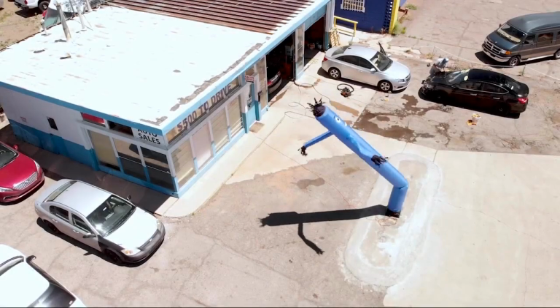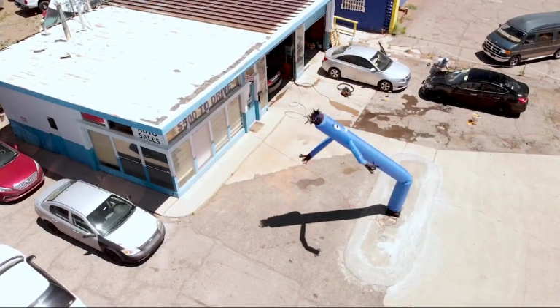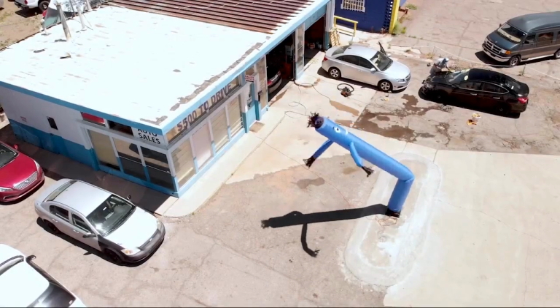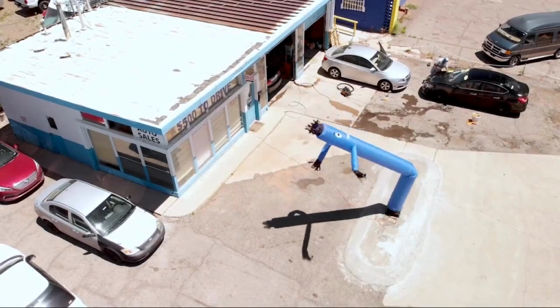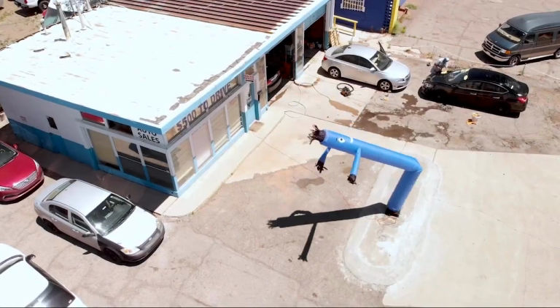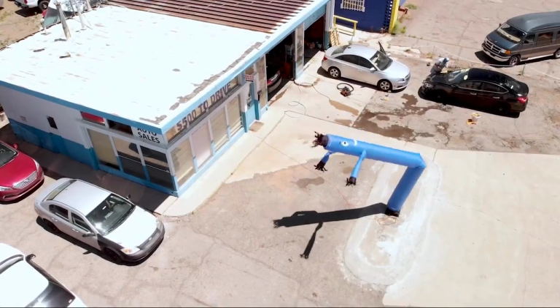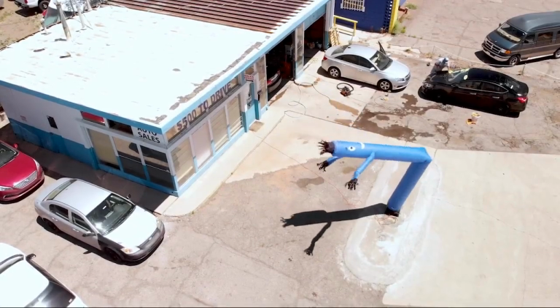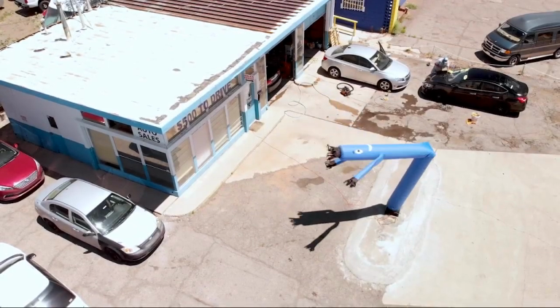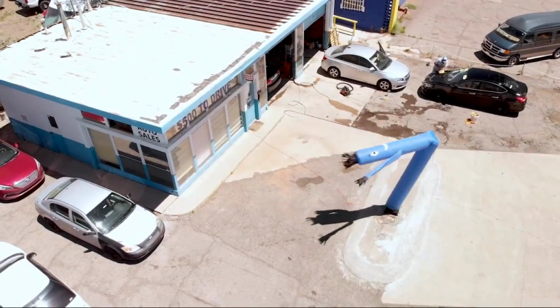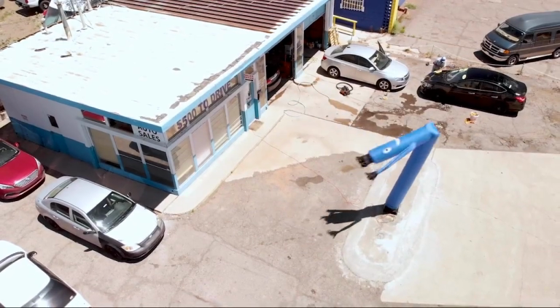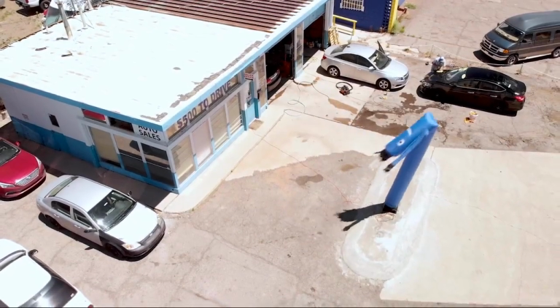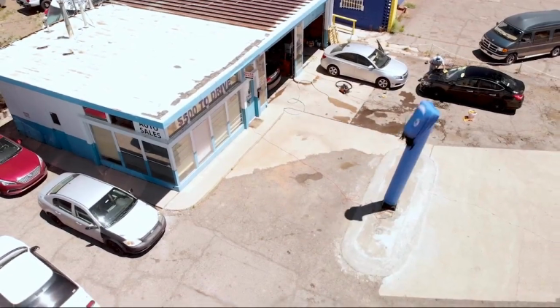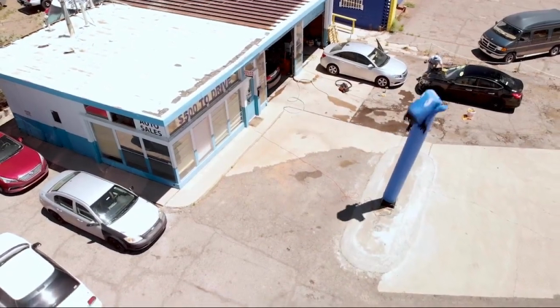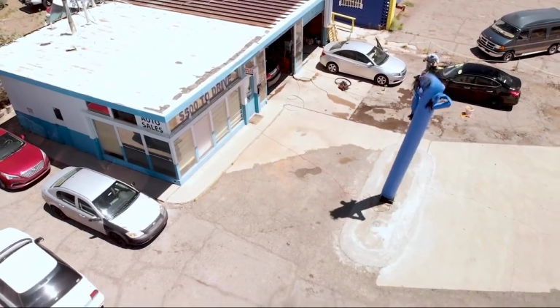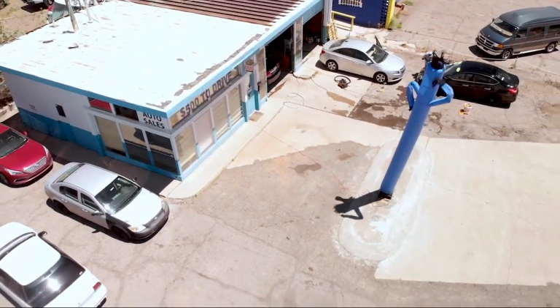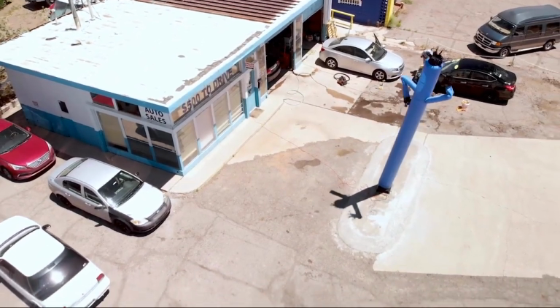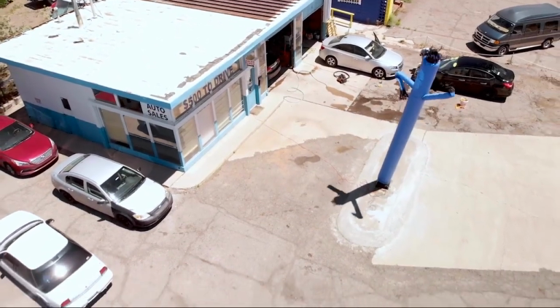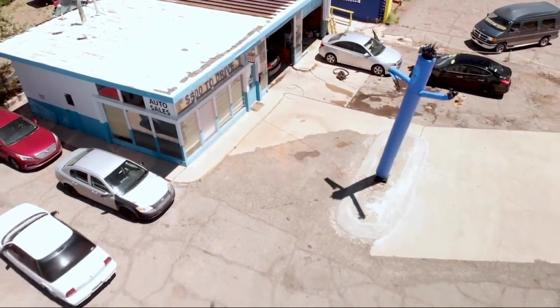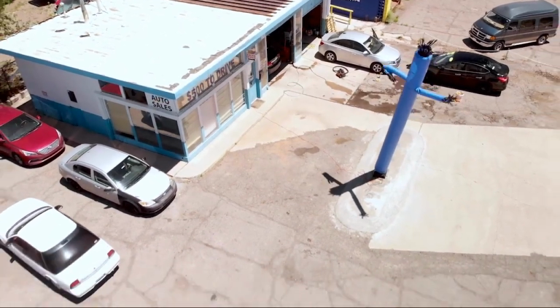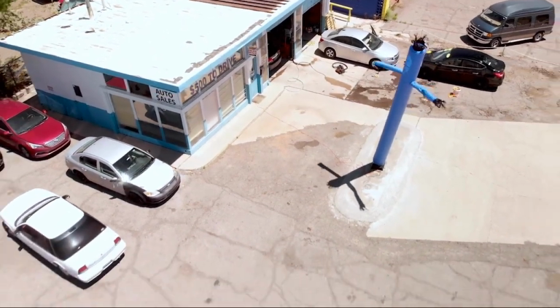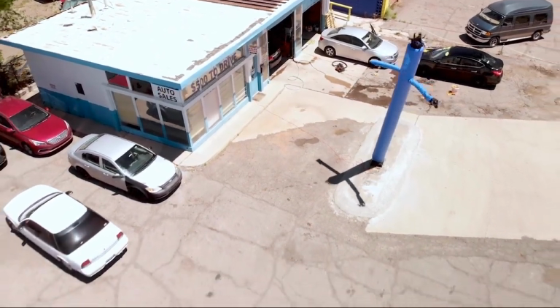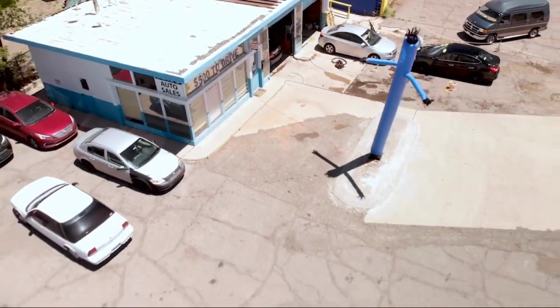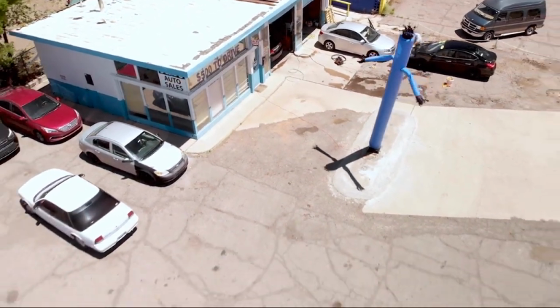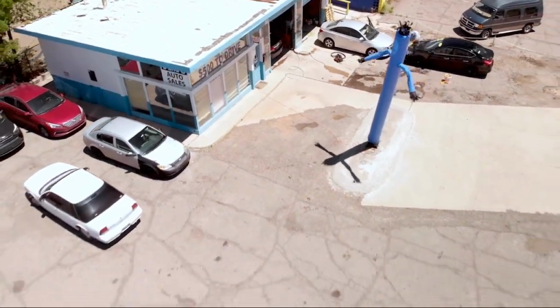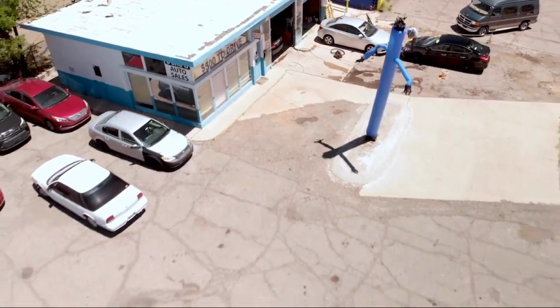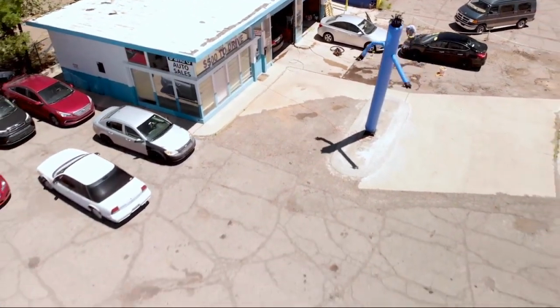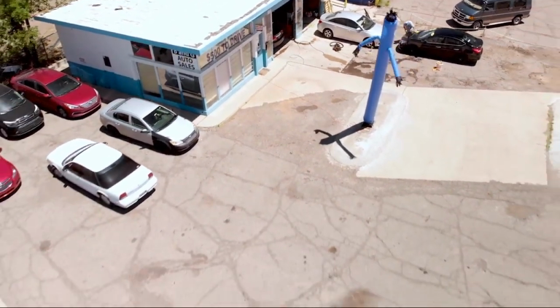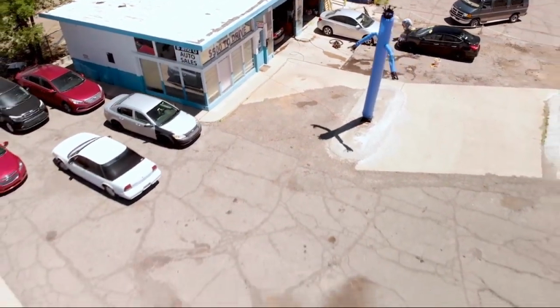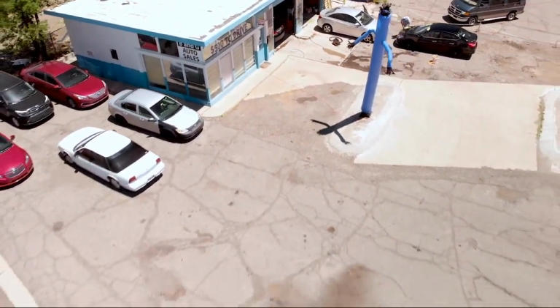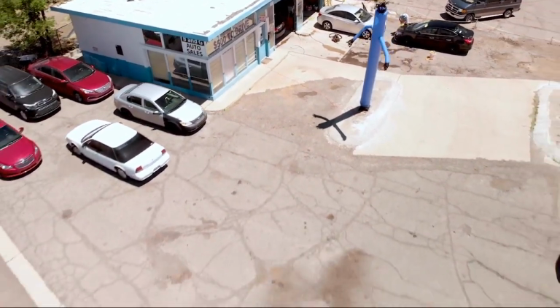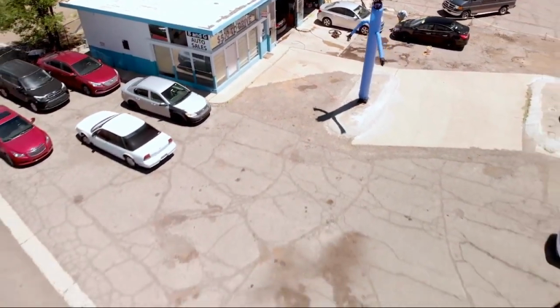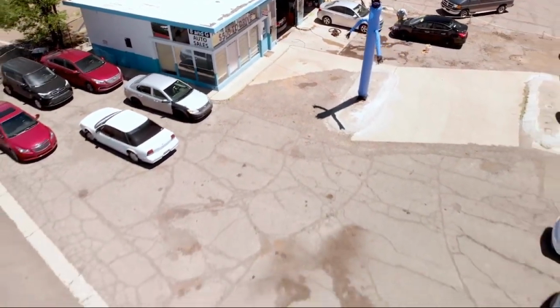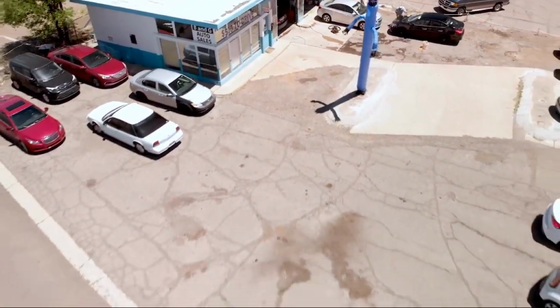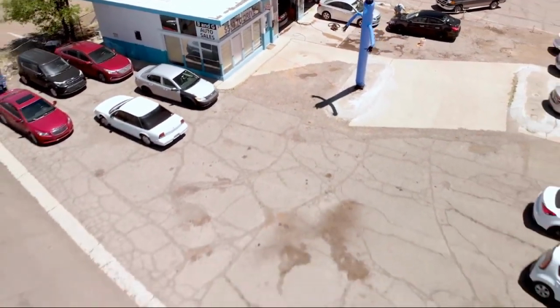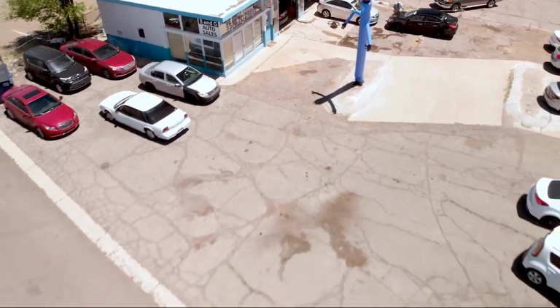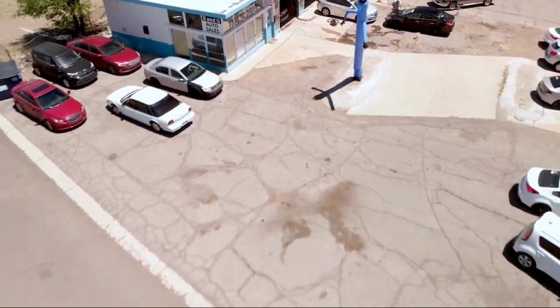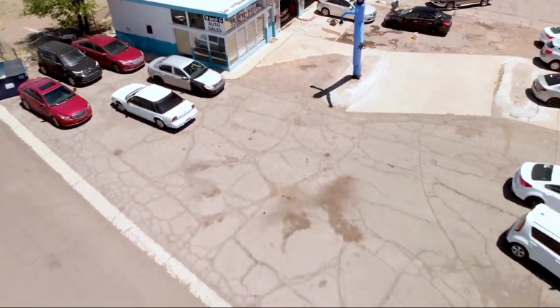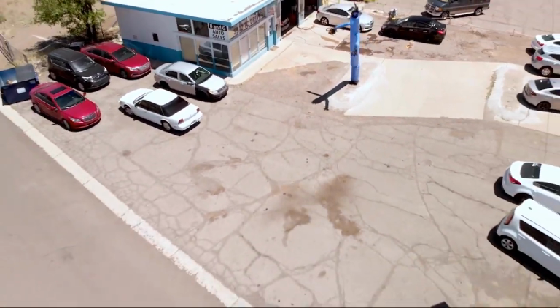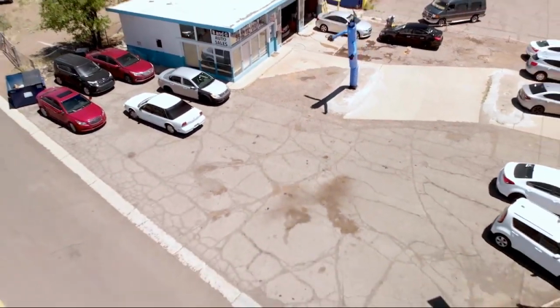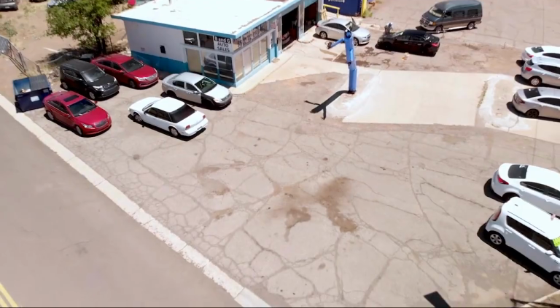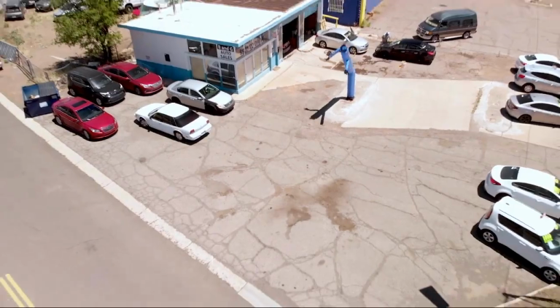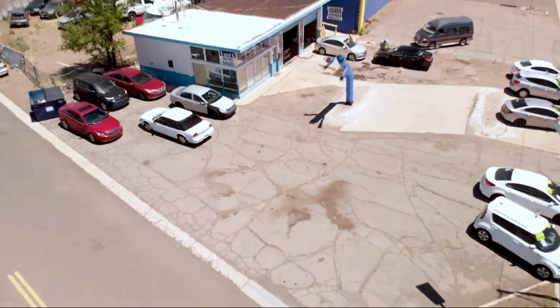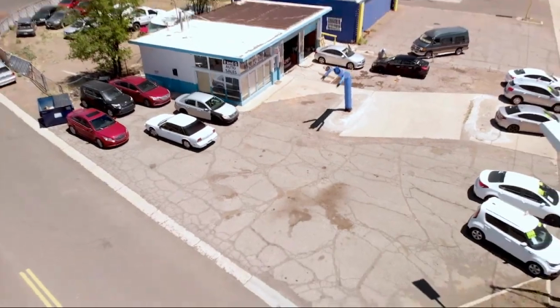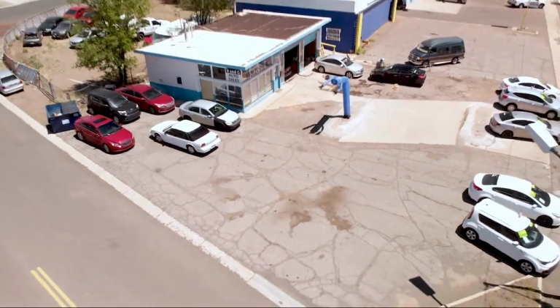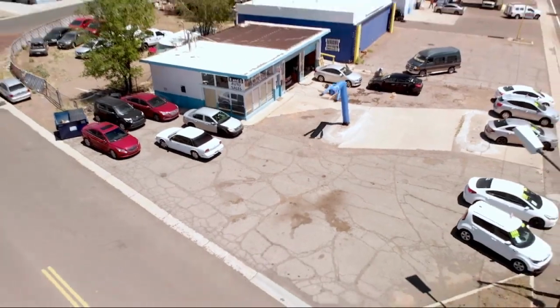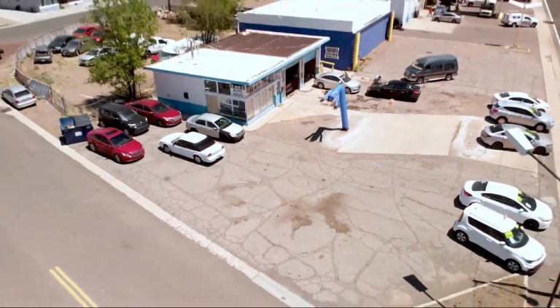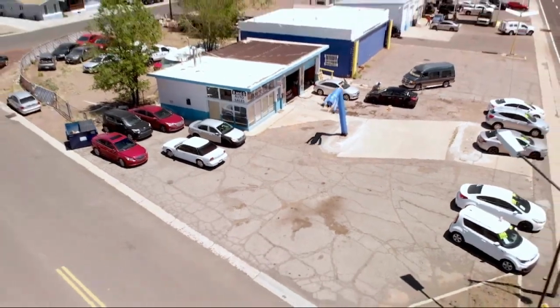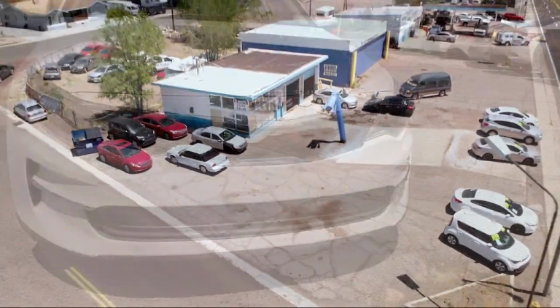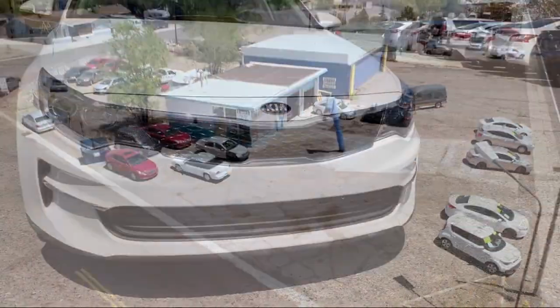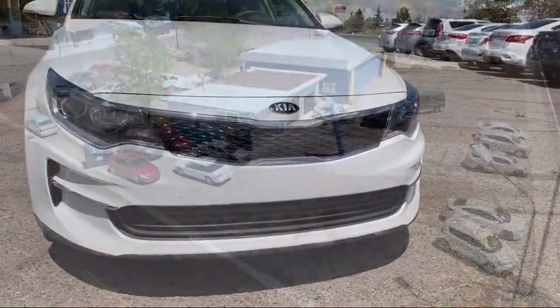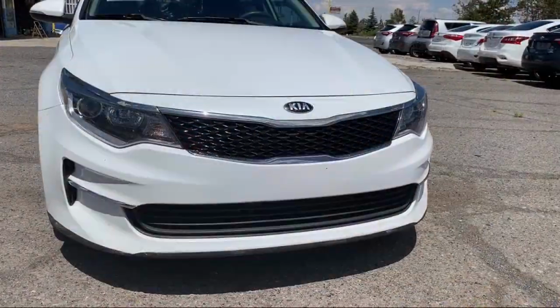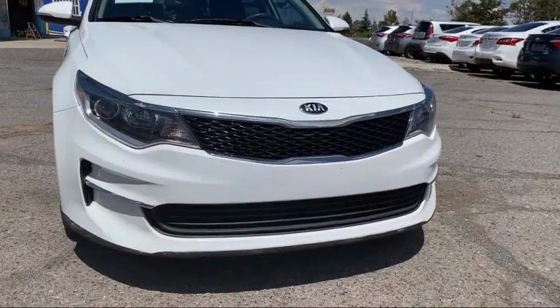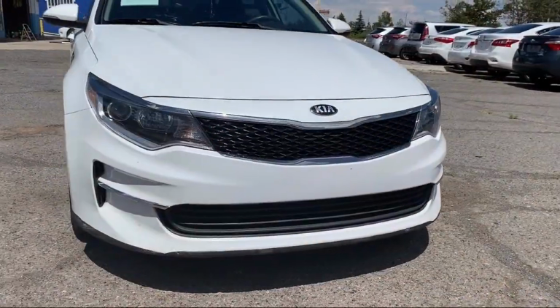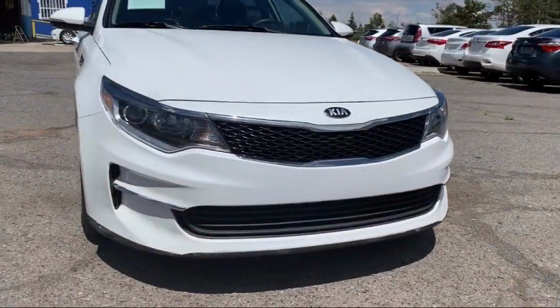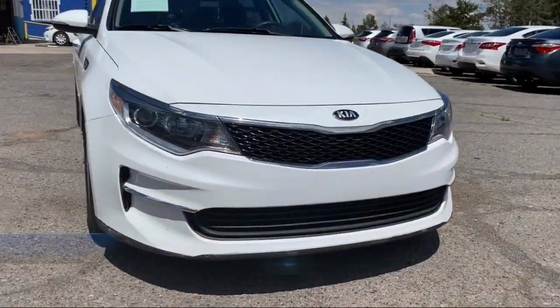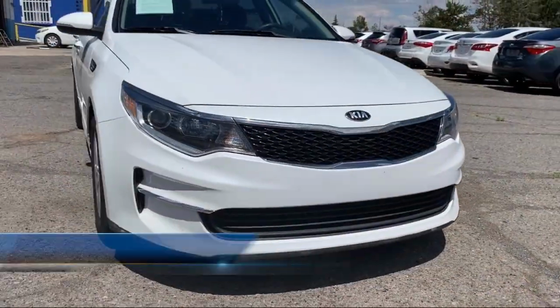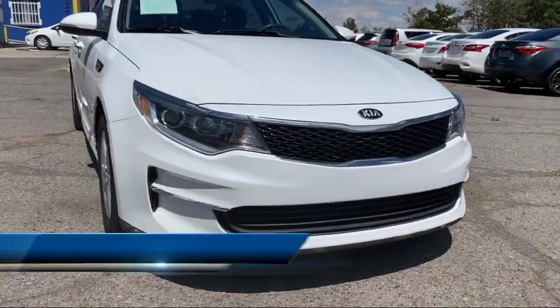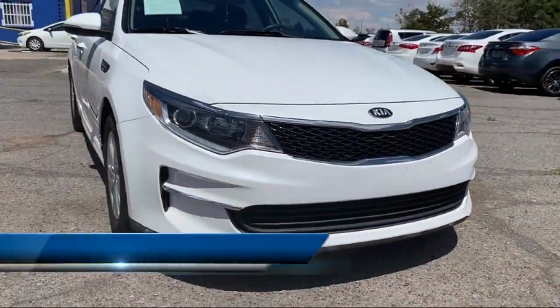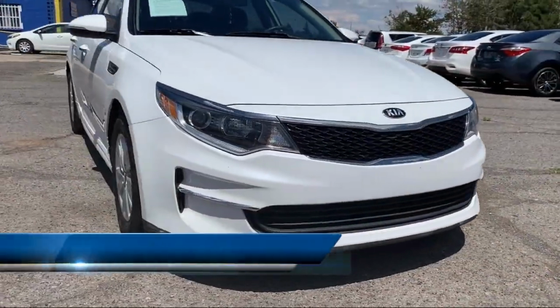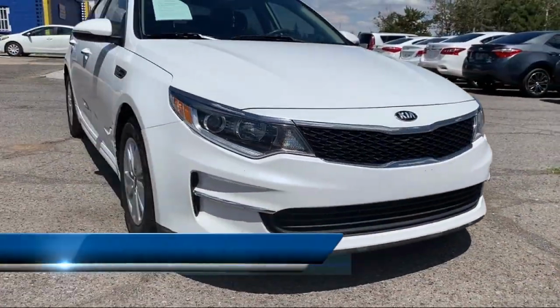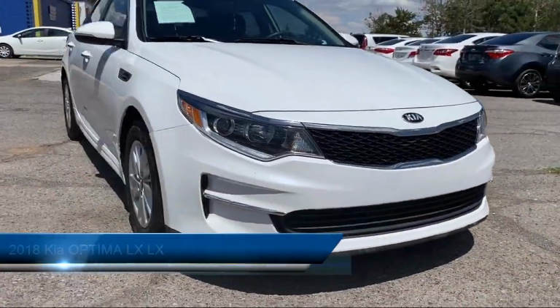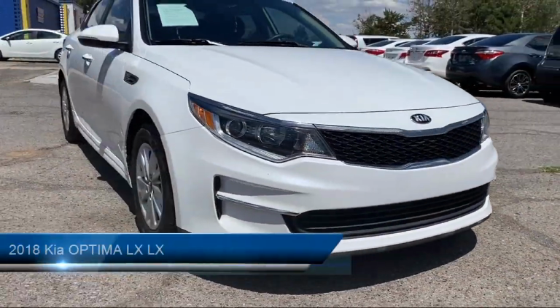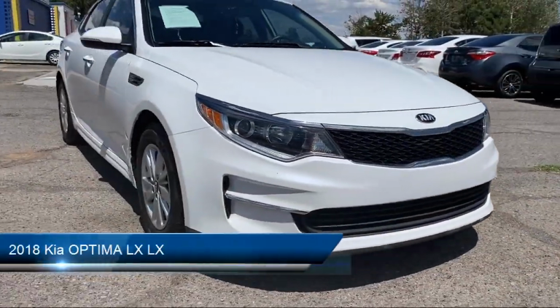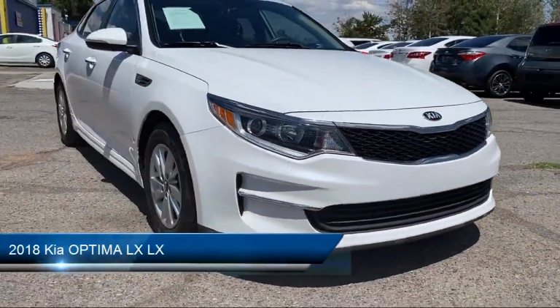Welcome to B&G Auto Sales, home of the $500 and Drive. Take a look at one of our available vehicles from our Flagstaff location.